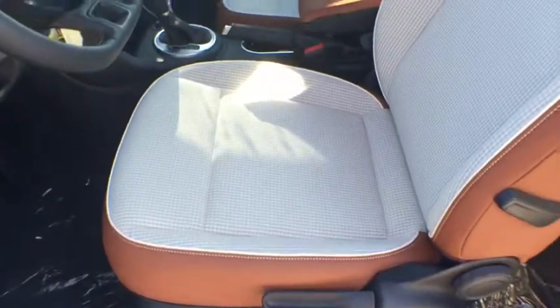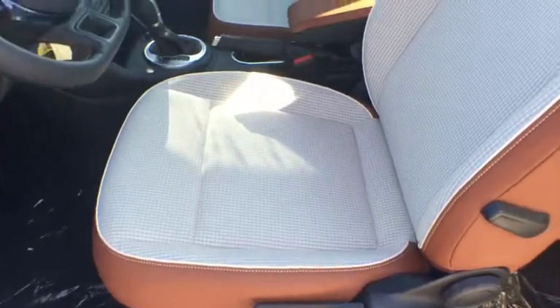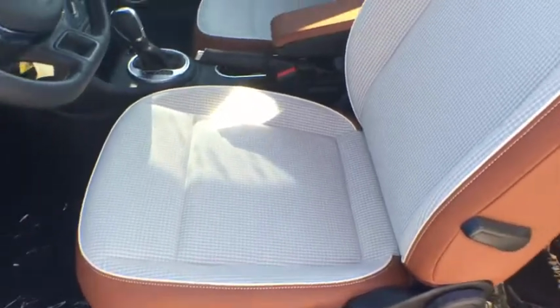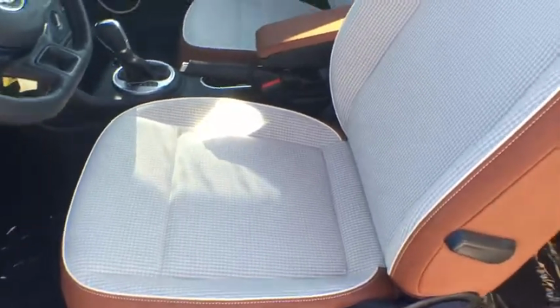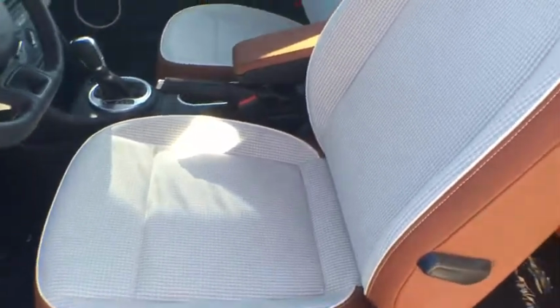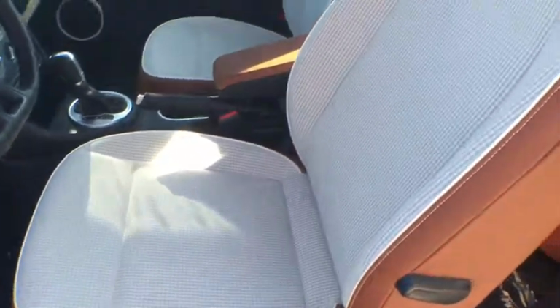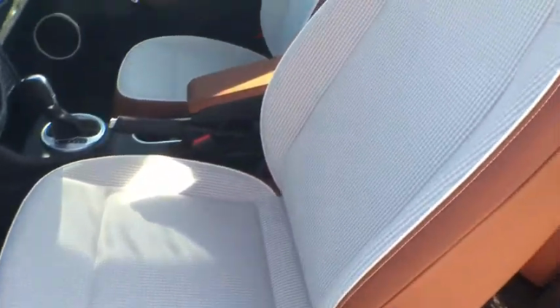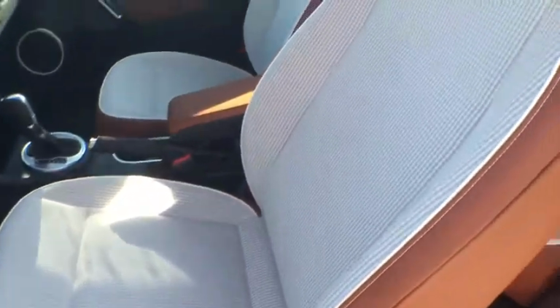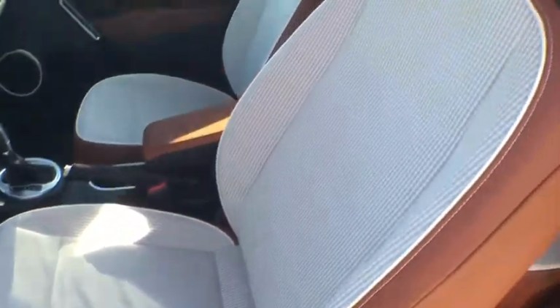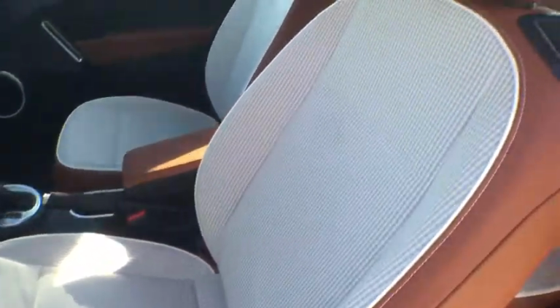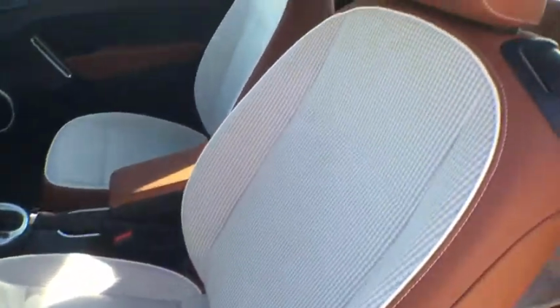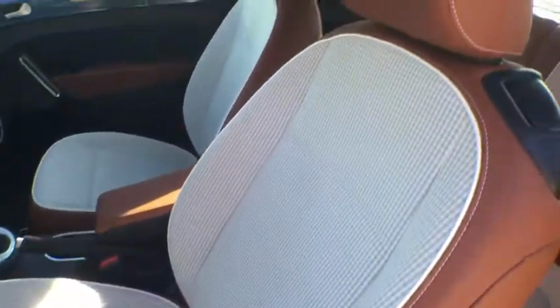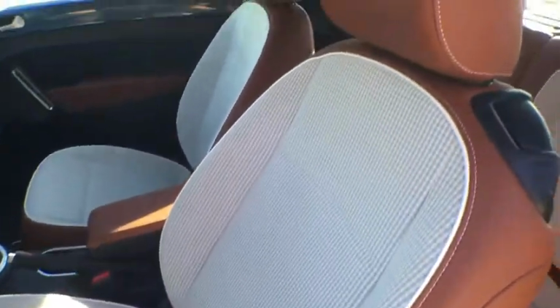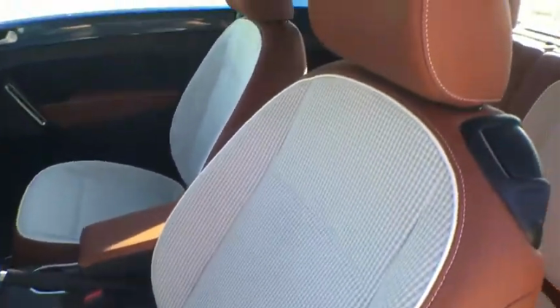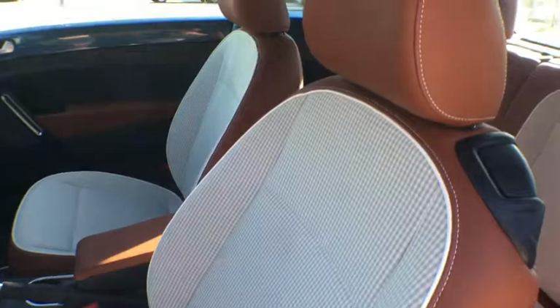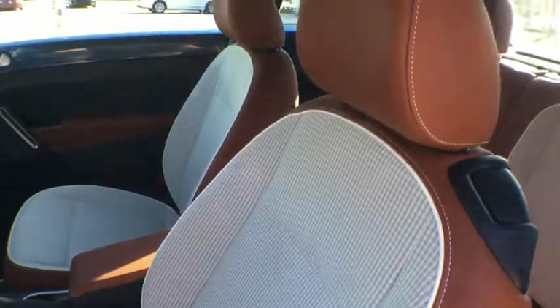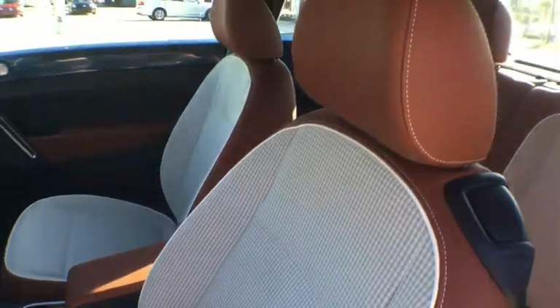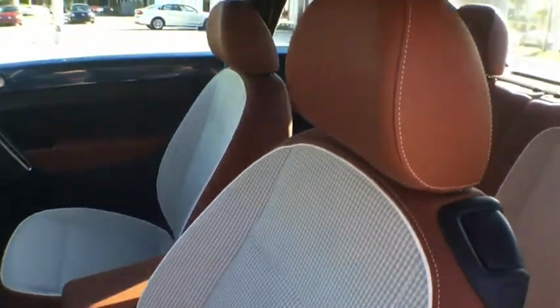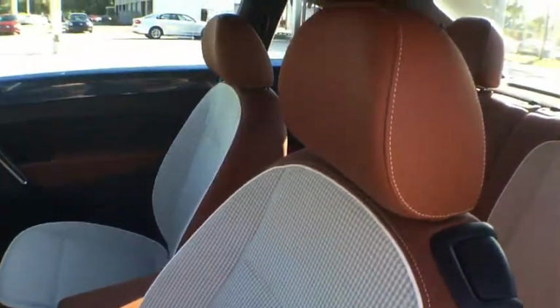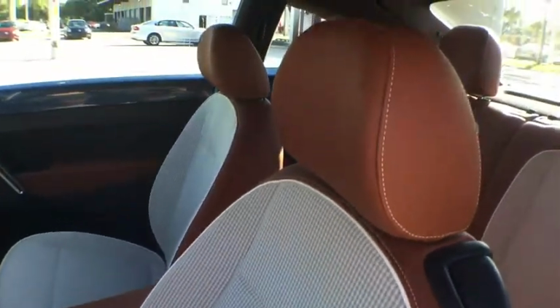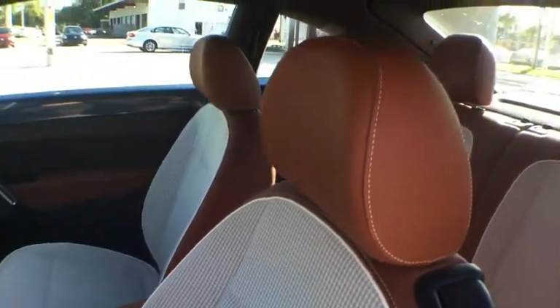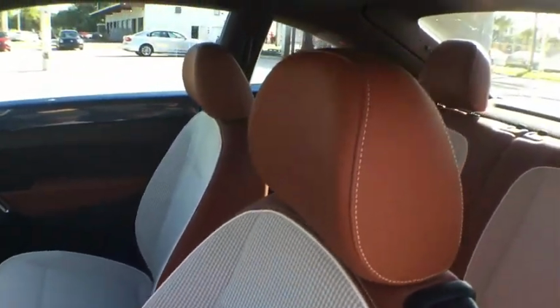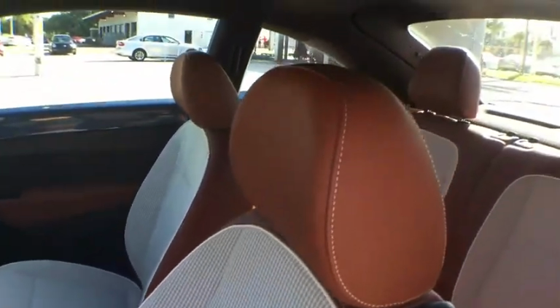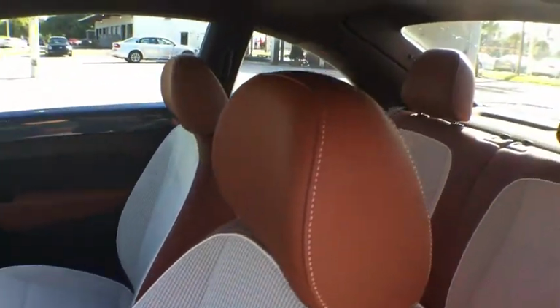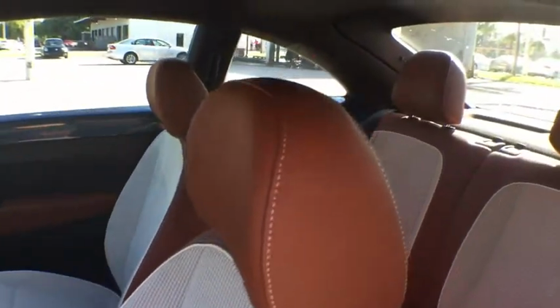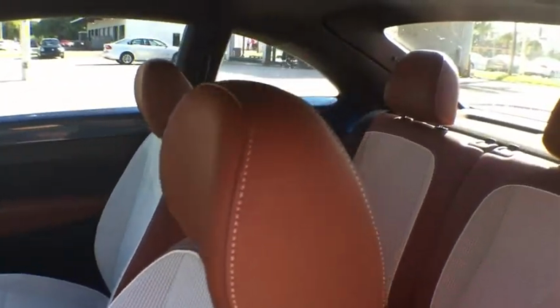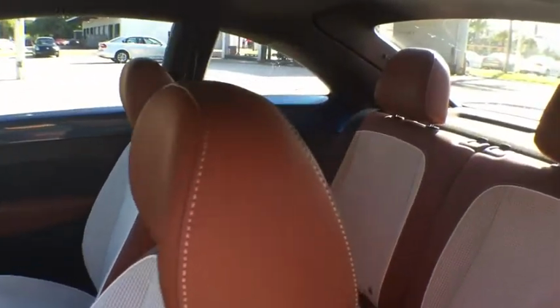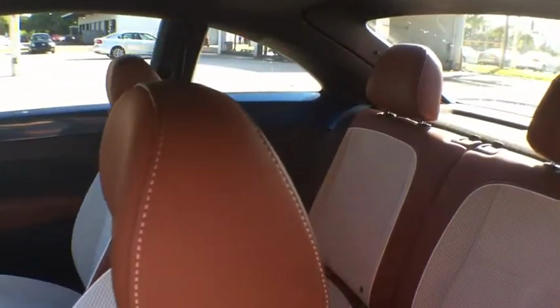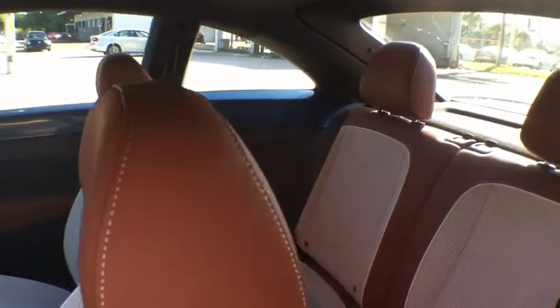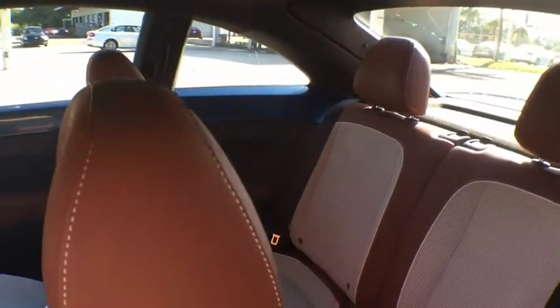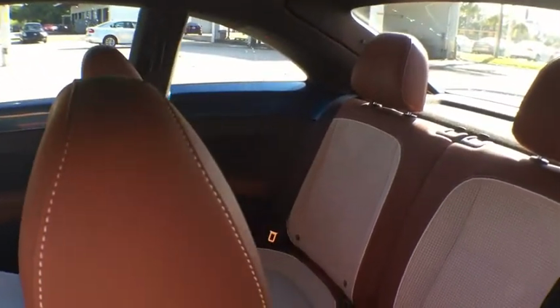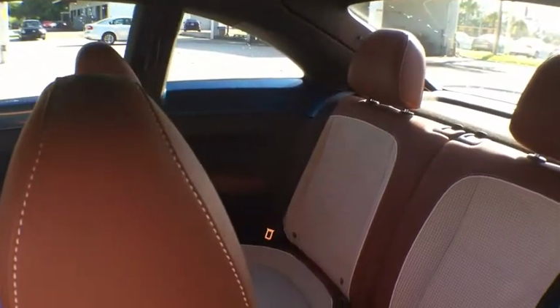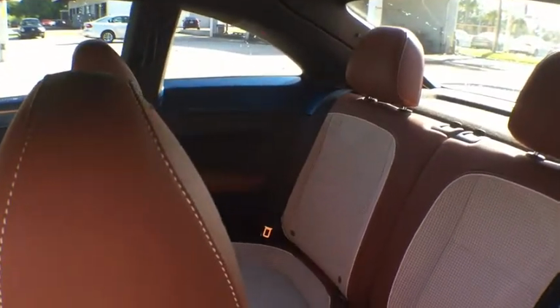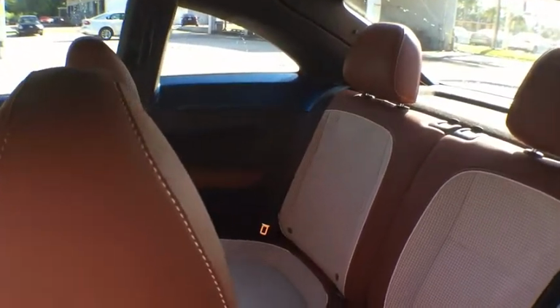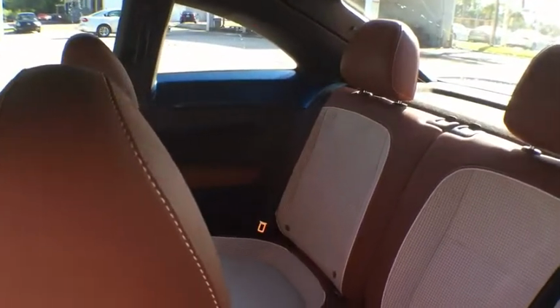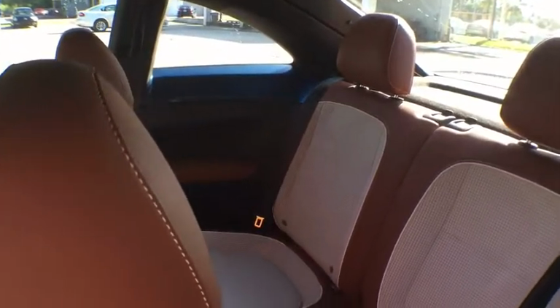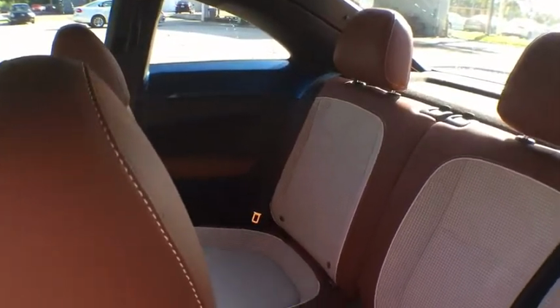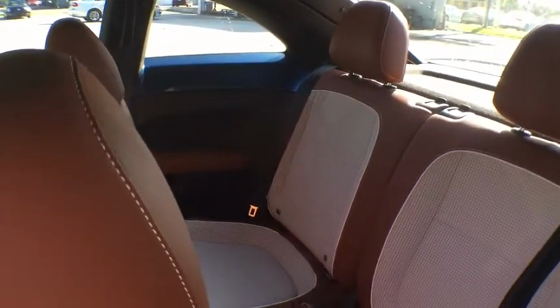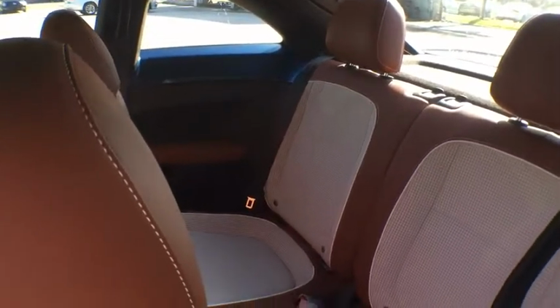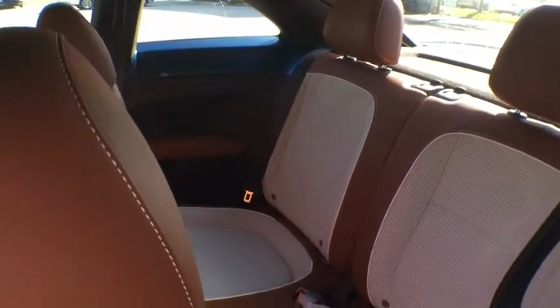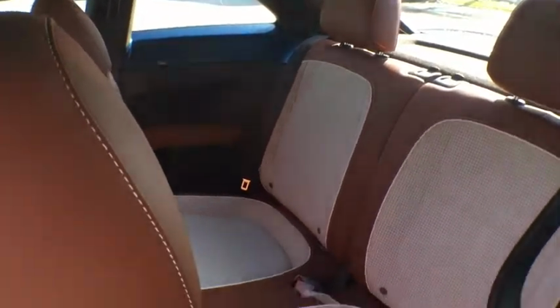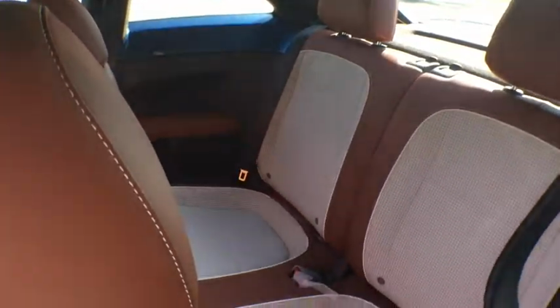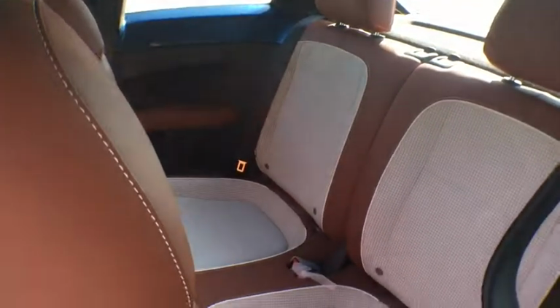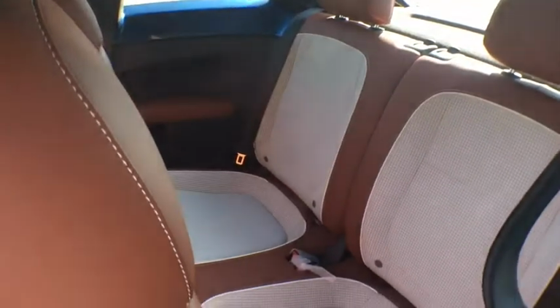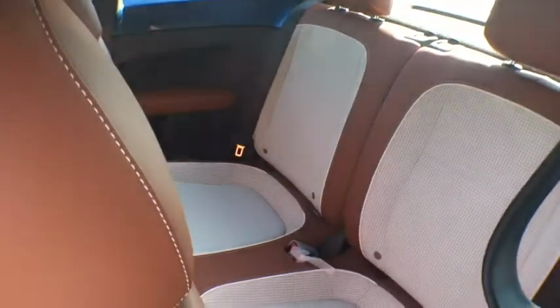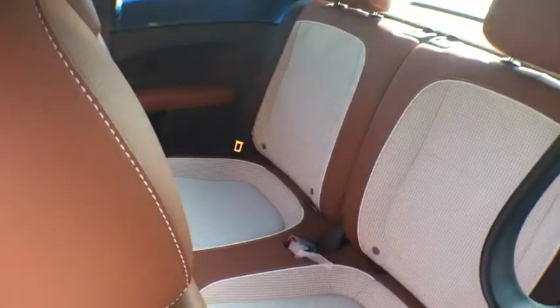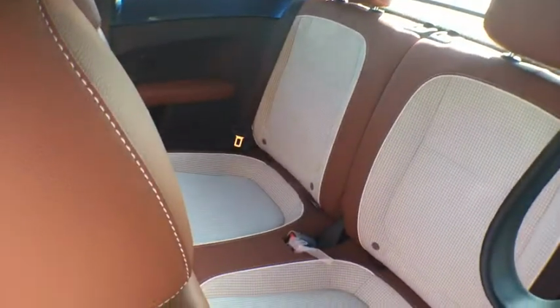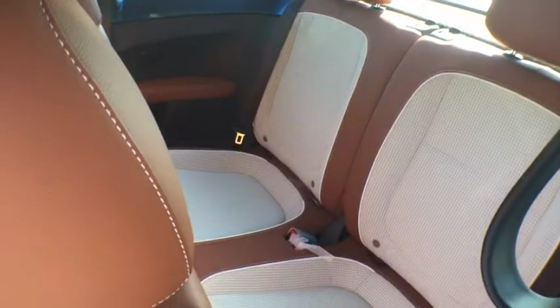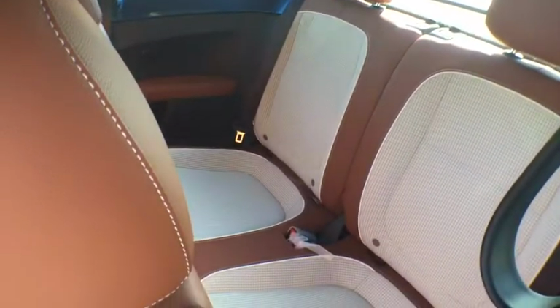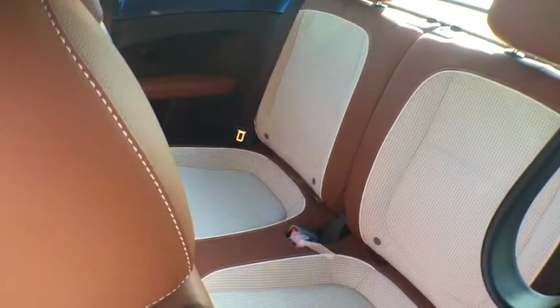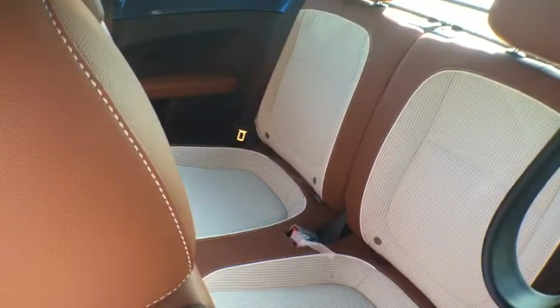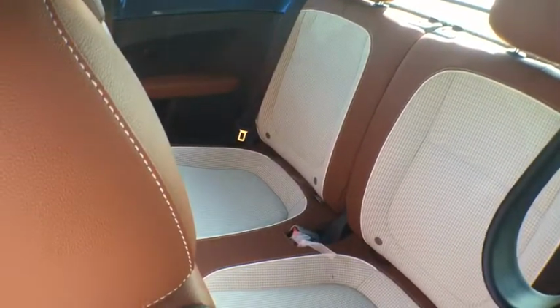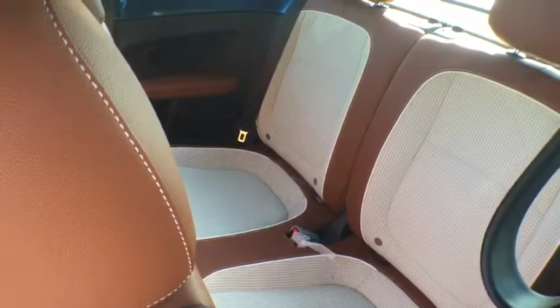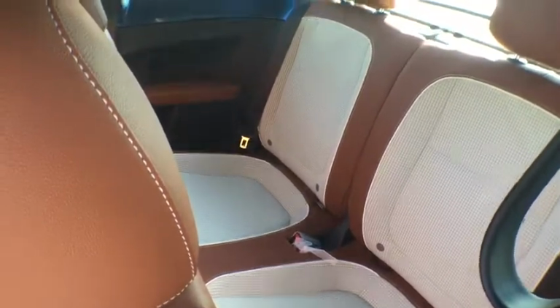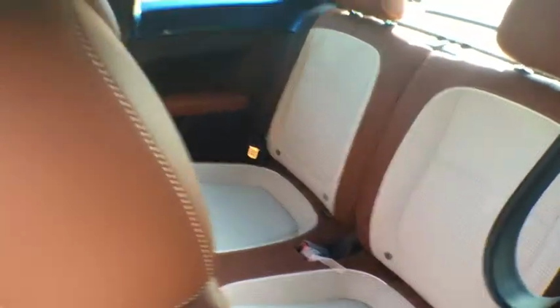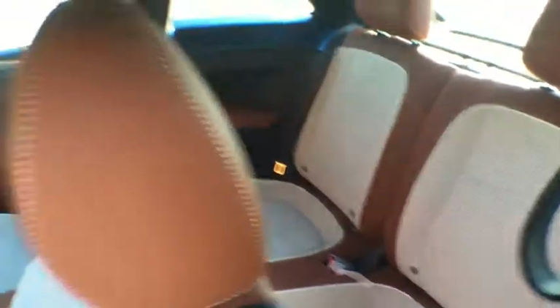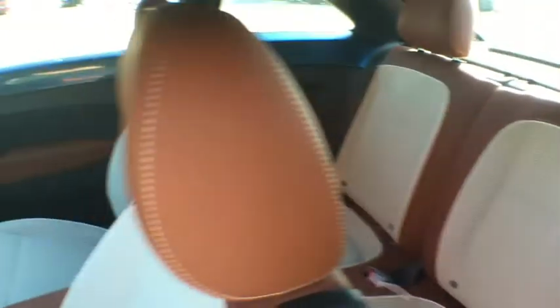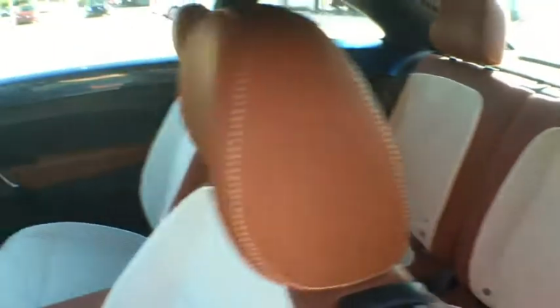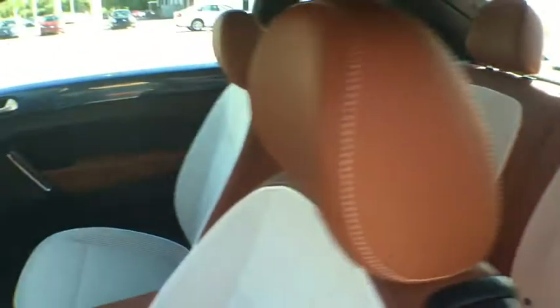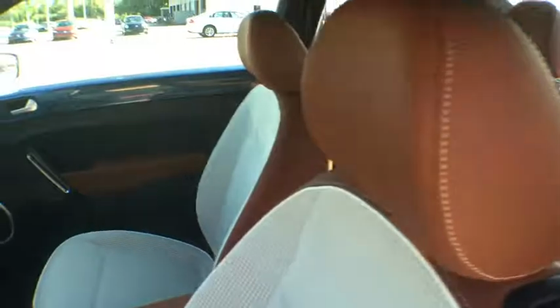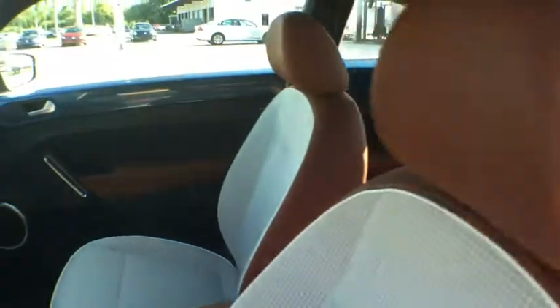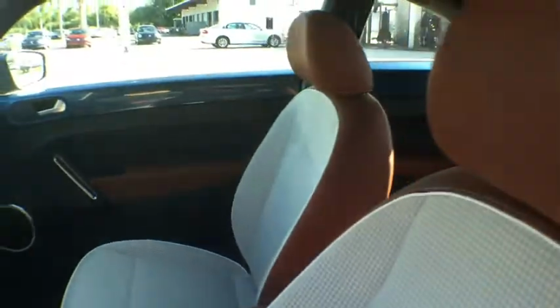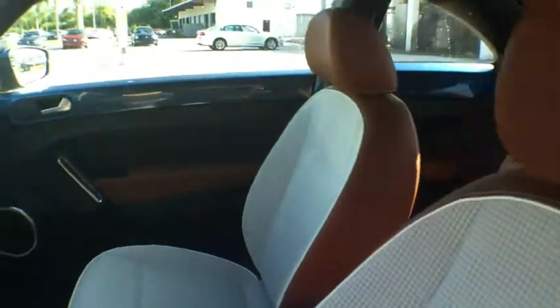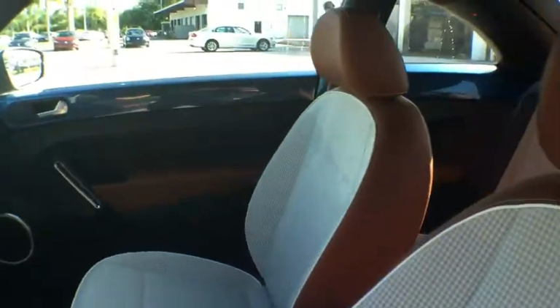Brake assist, panic alarm, overhead console, remote keyless entry, tachometer, tilt steering wheel, driver vanity mirror.